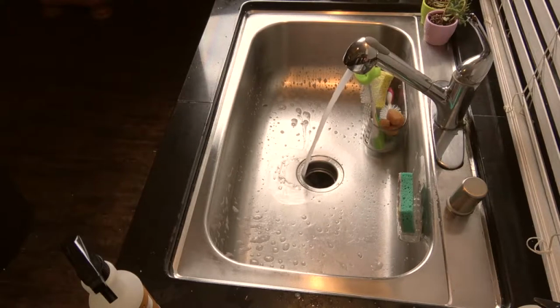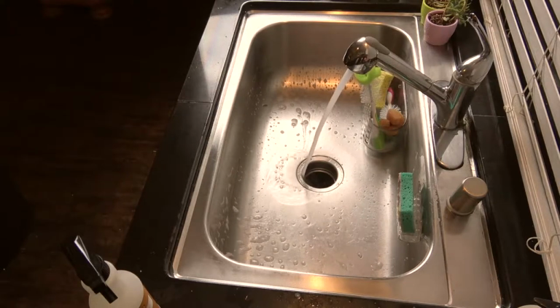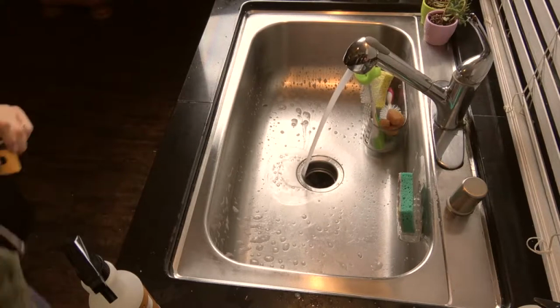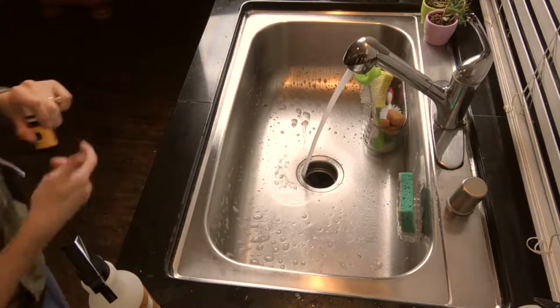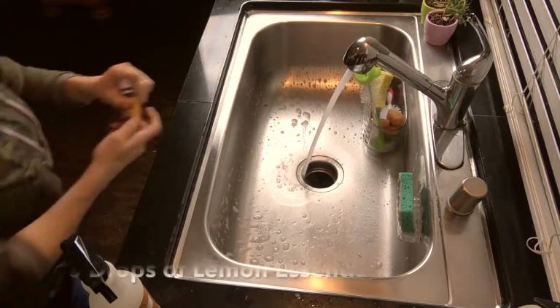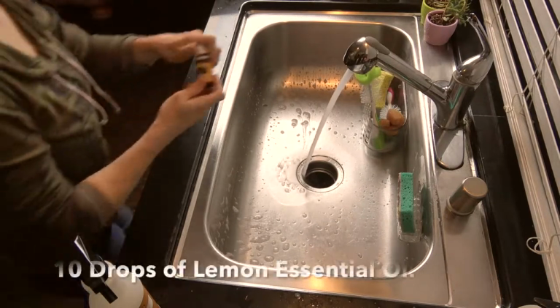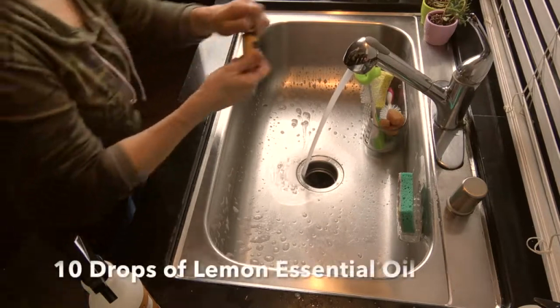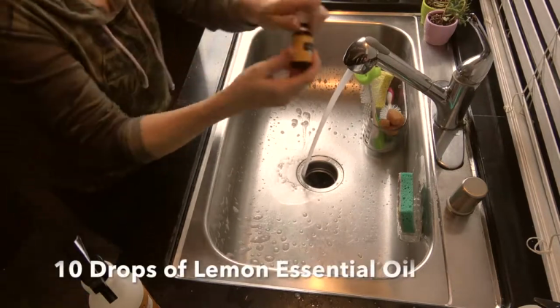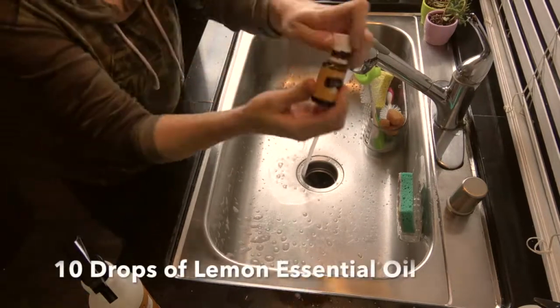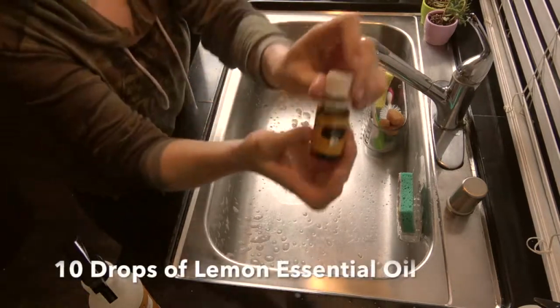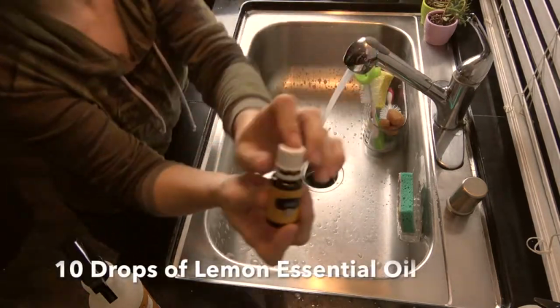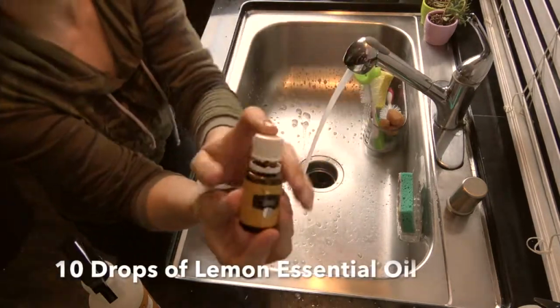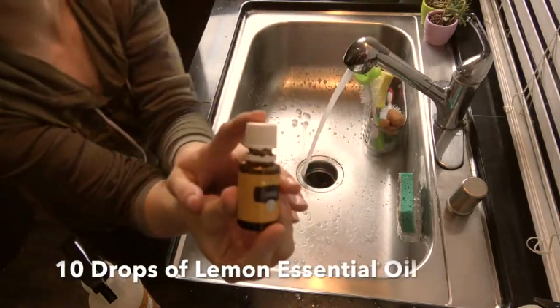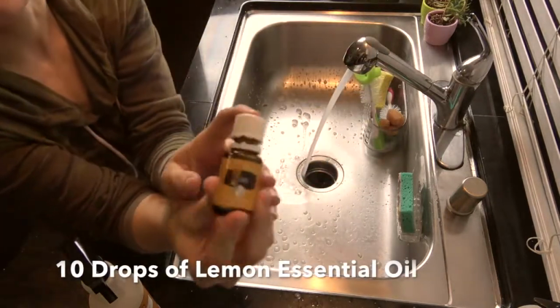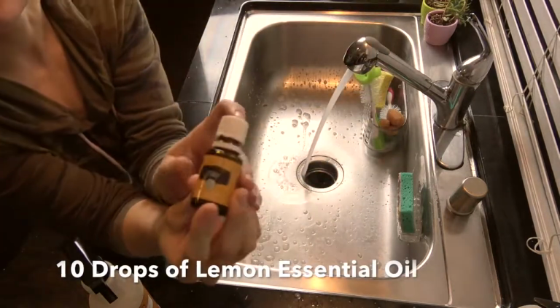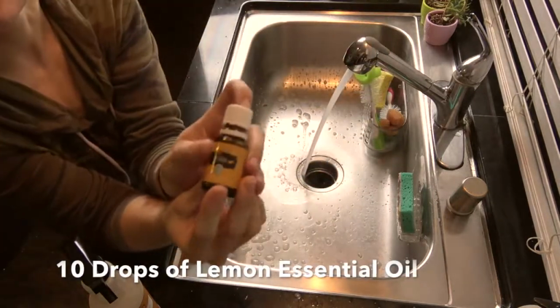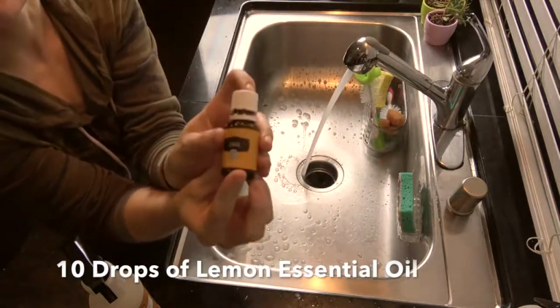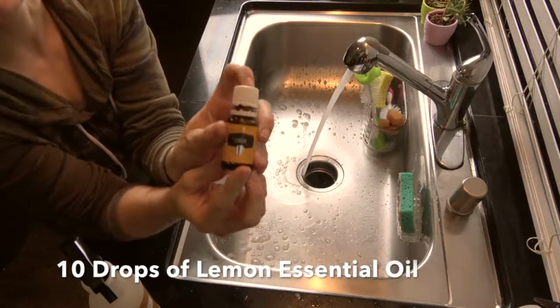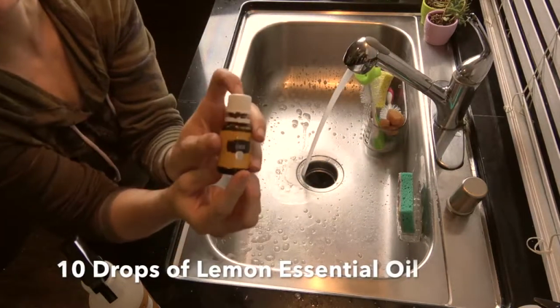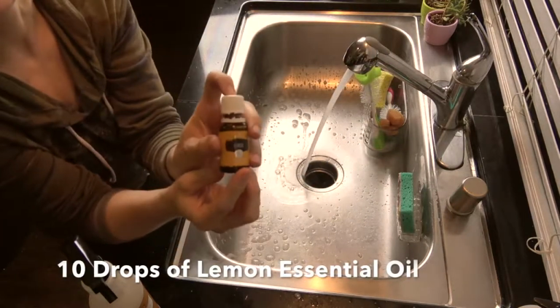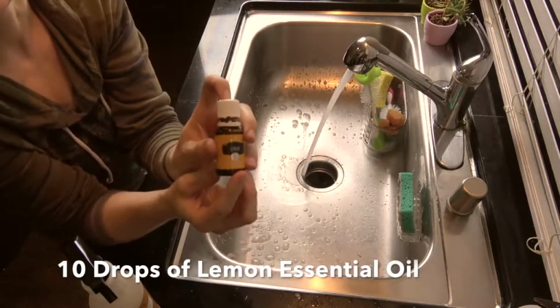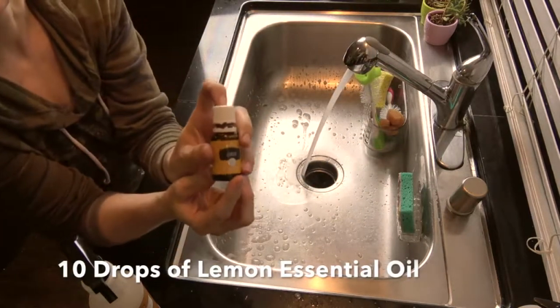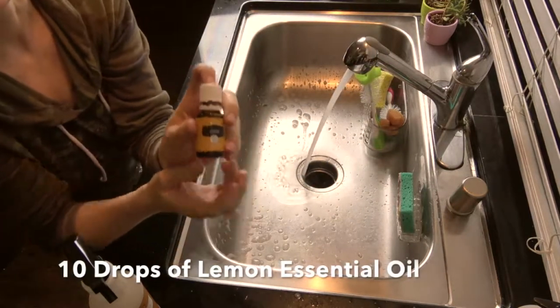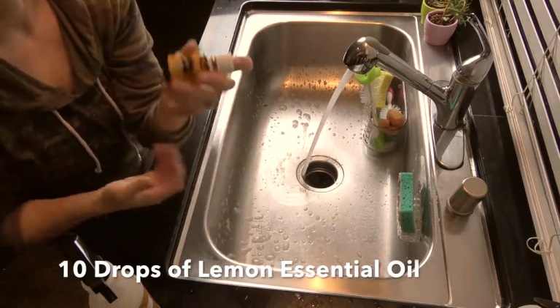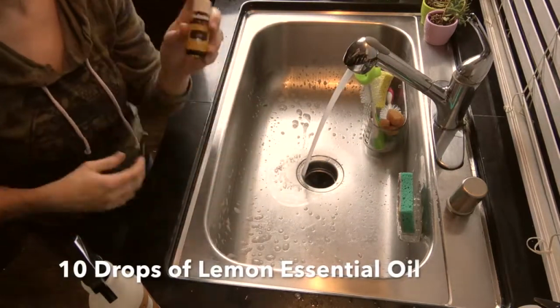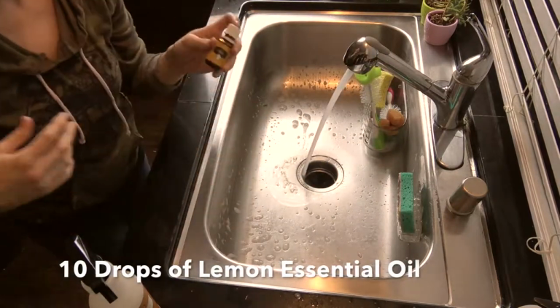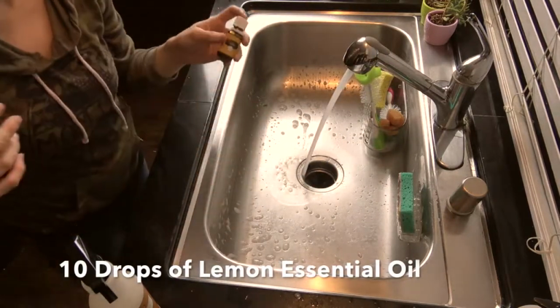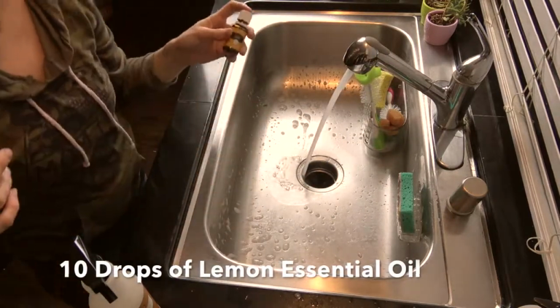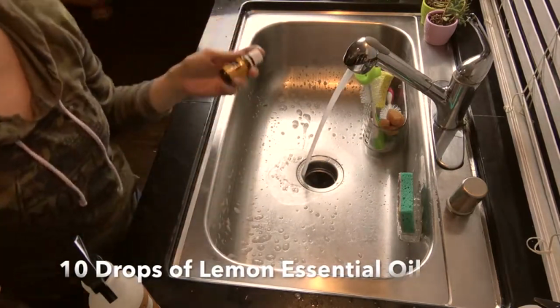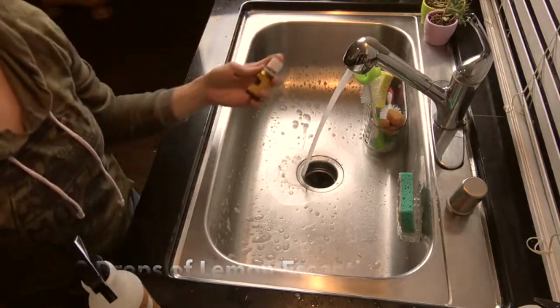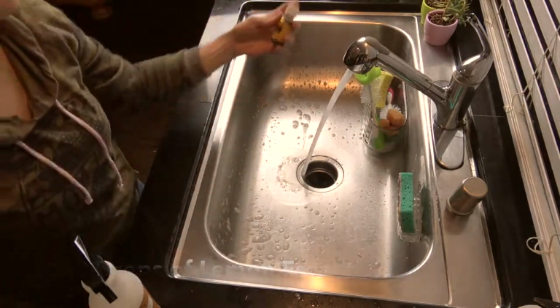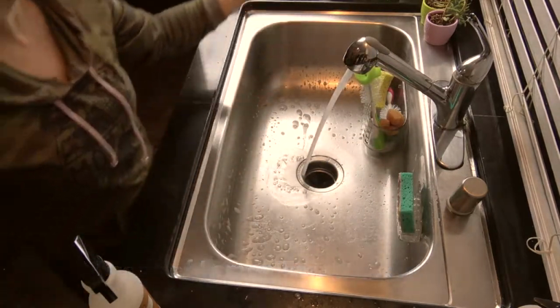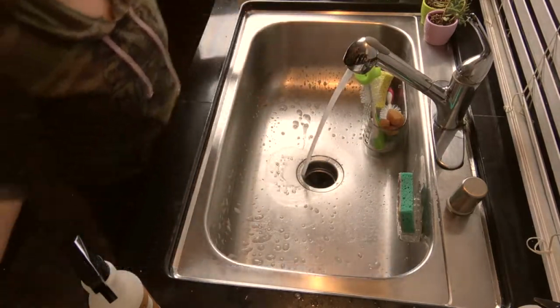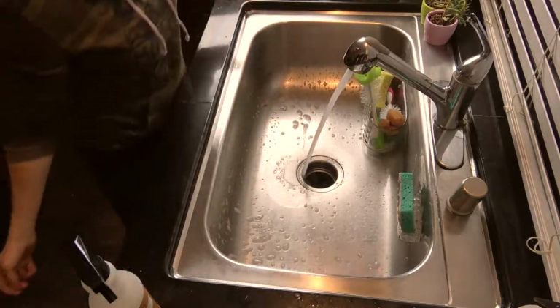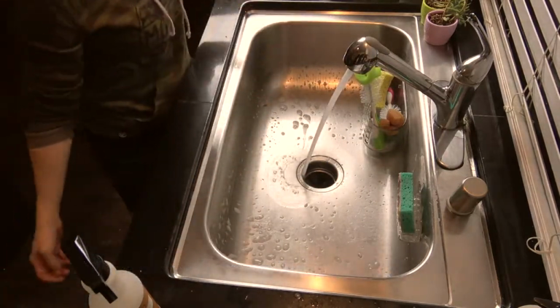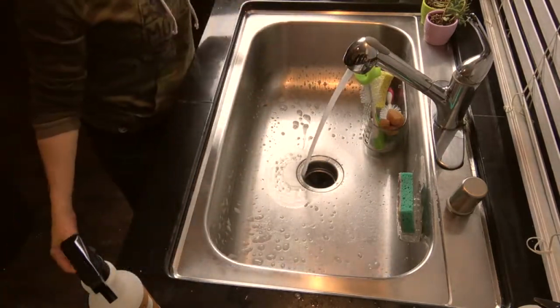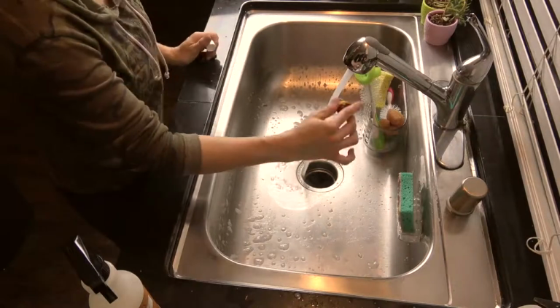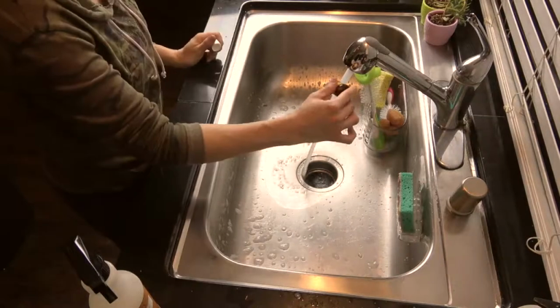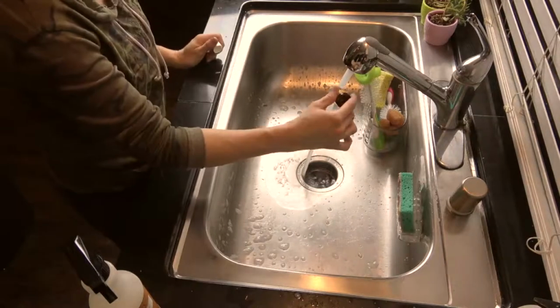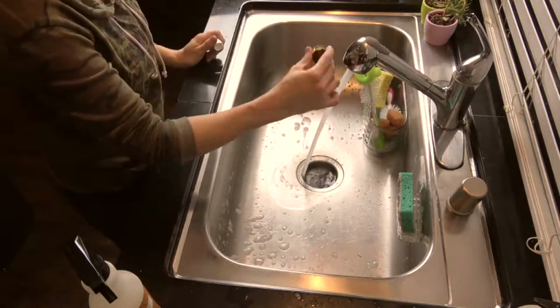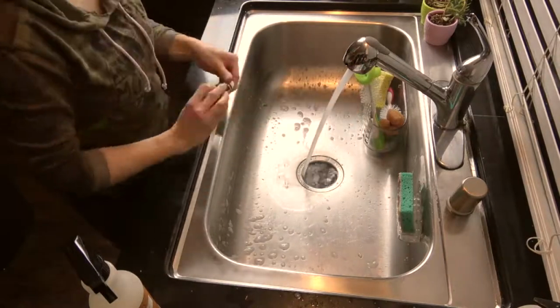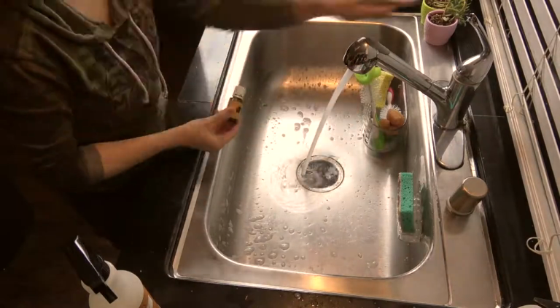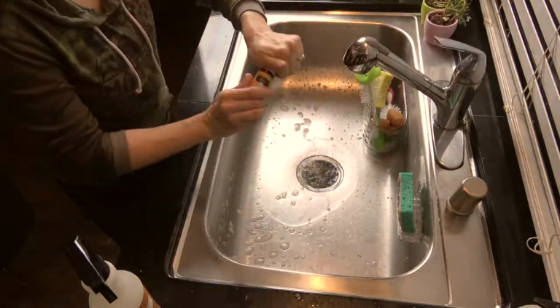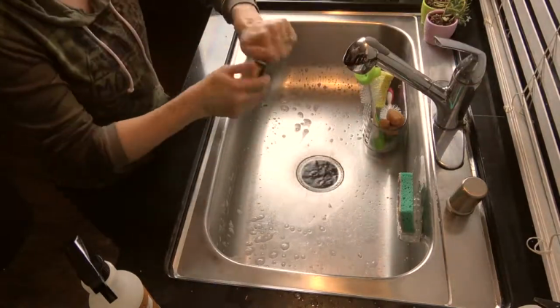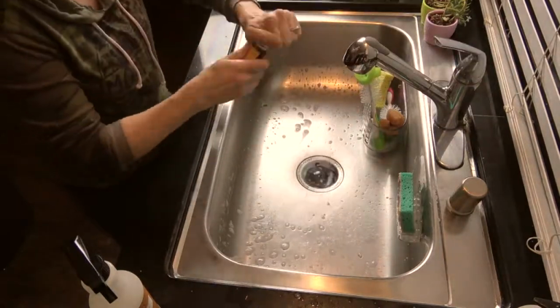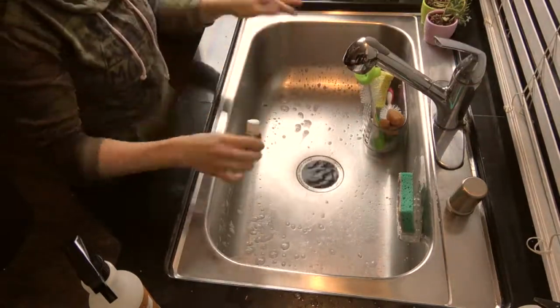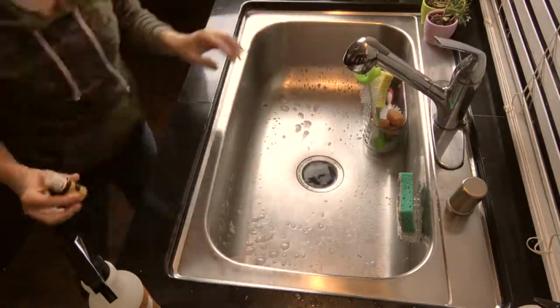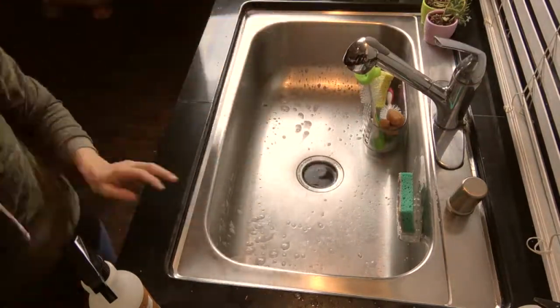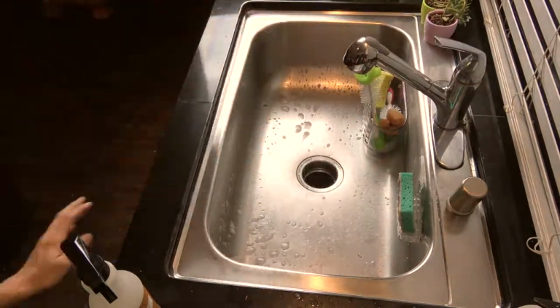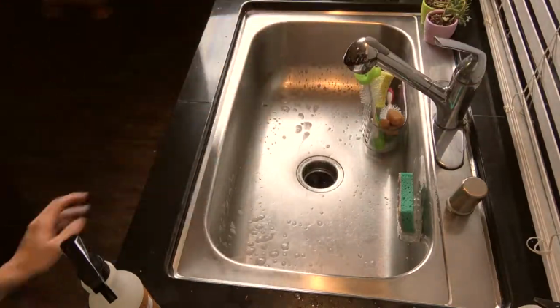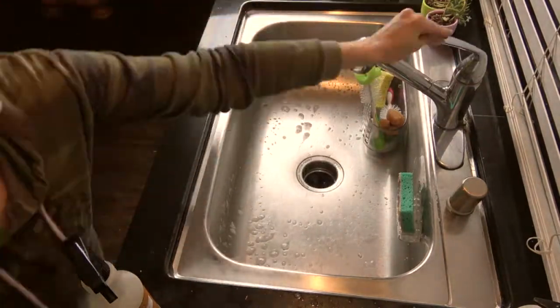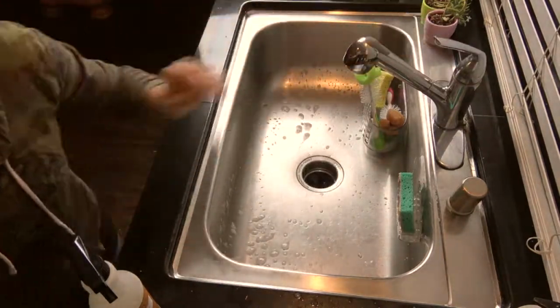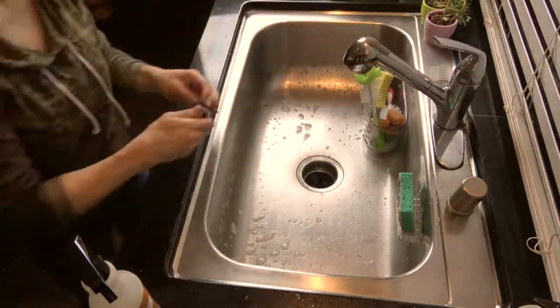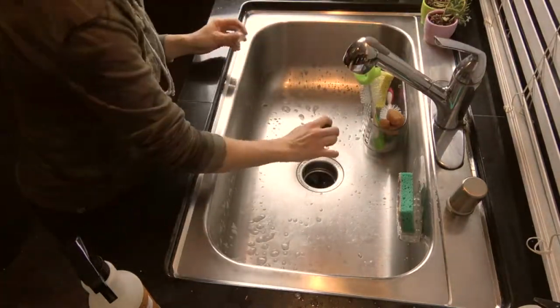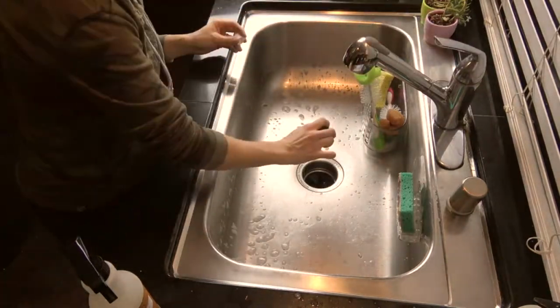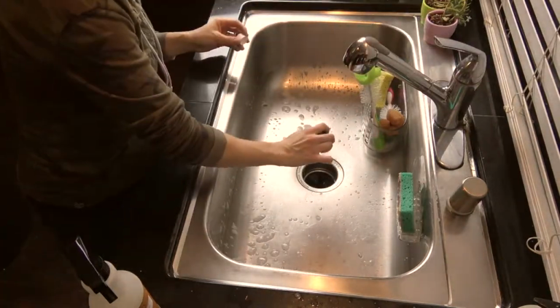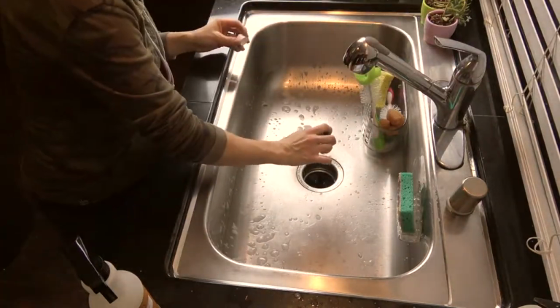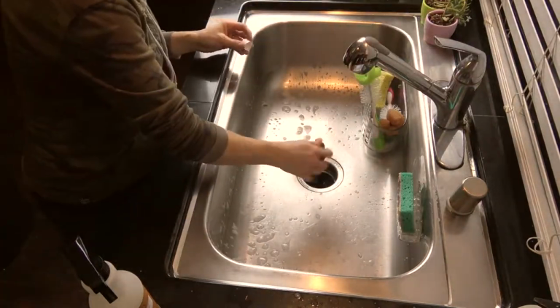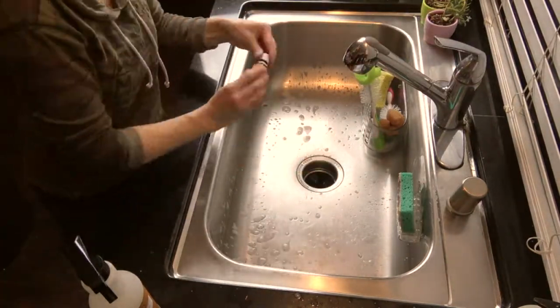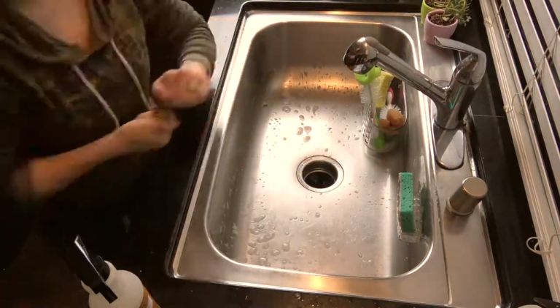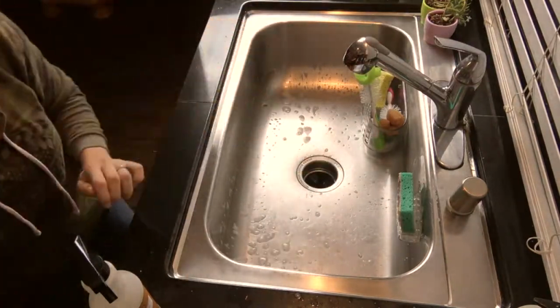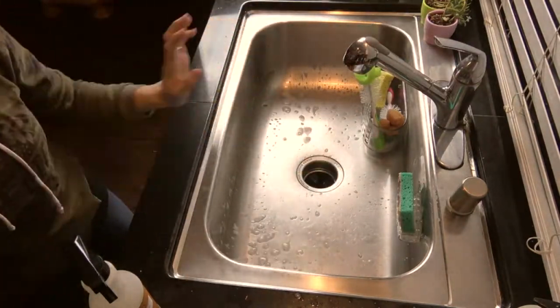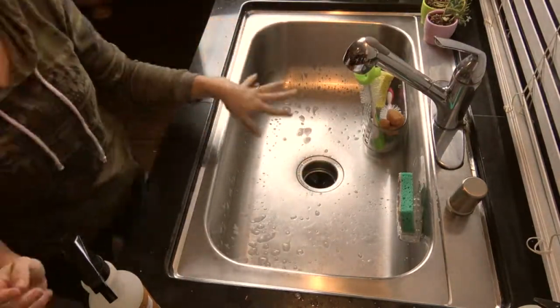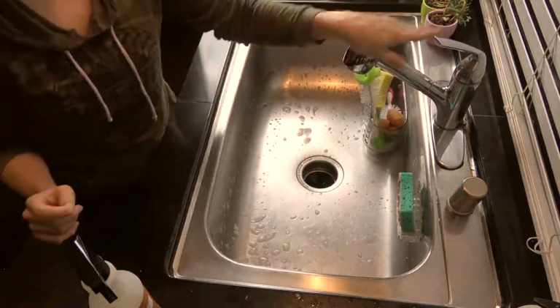I'm going to be putting in 10 drops of lemon essential oil into my garbage disposal. This really just helps freshen everything up.